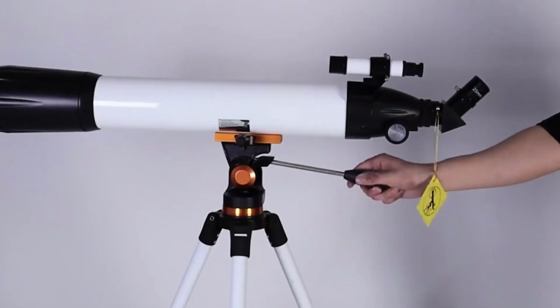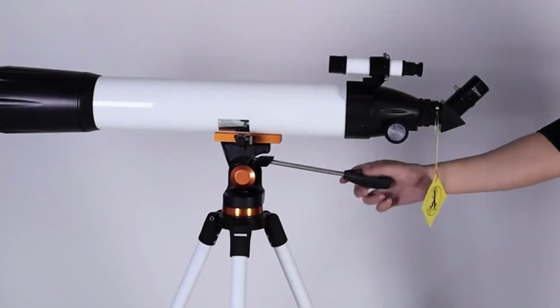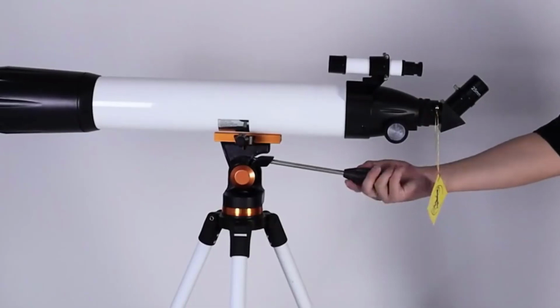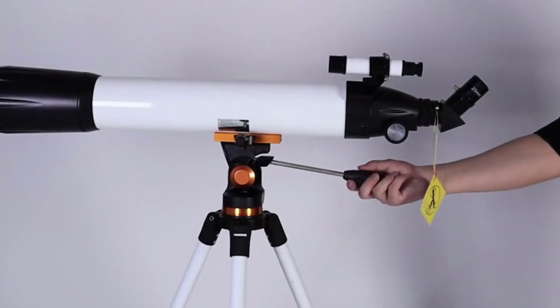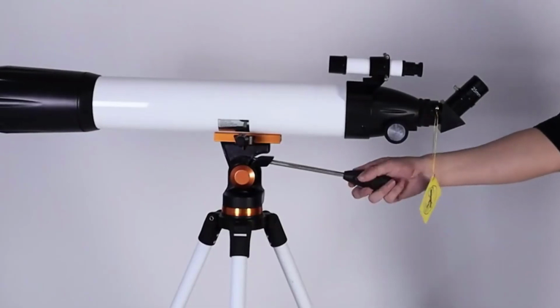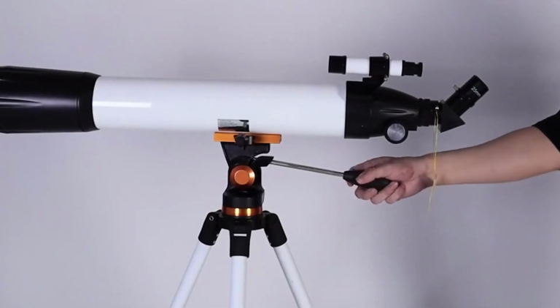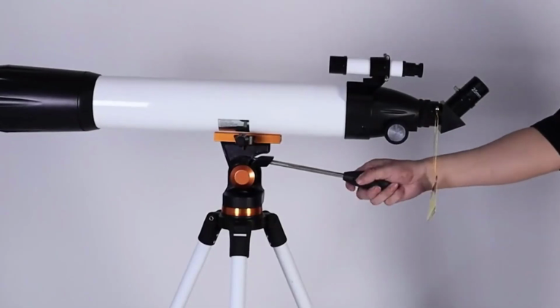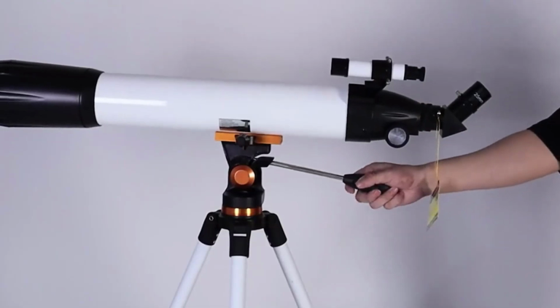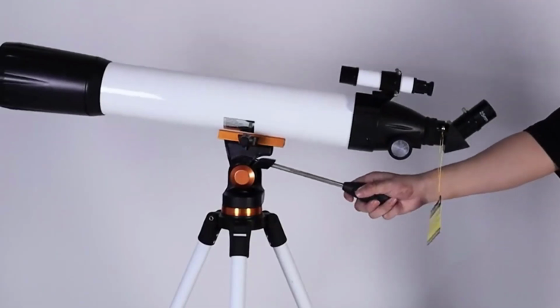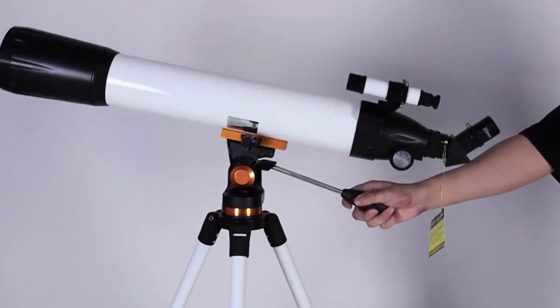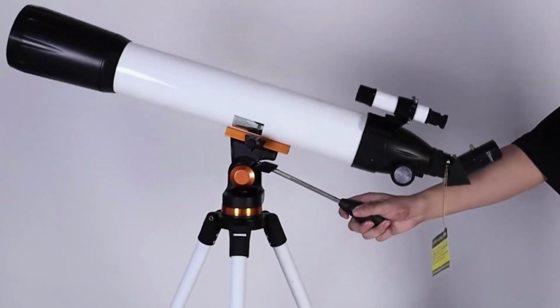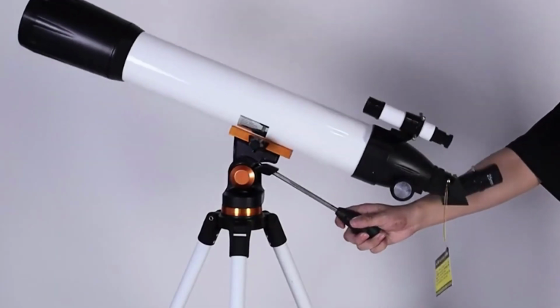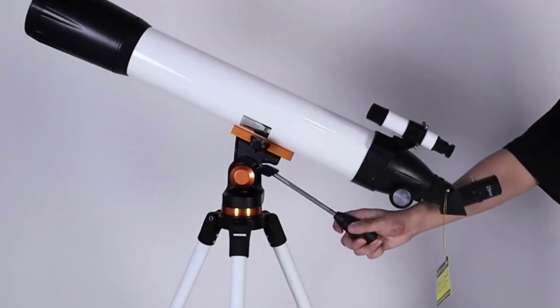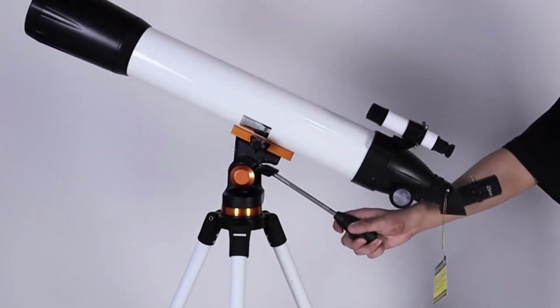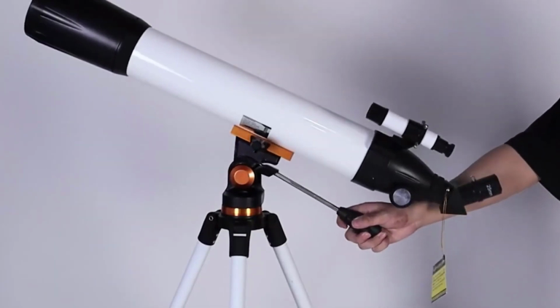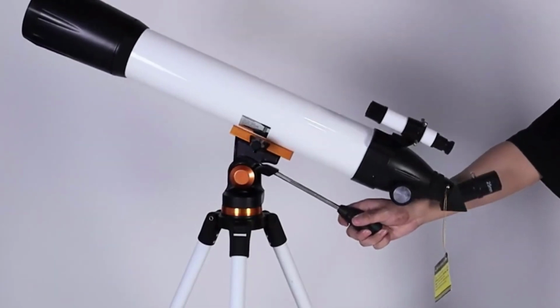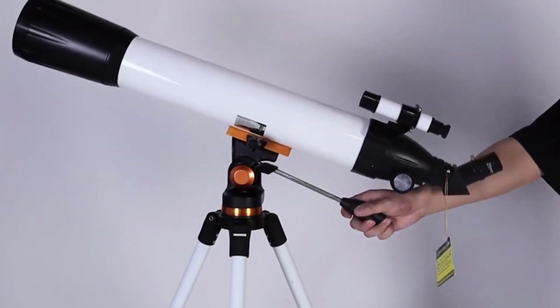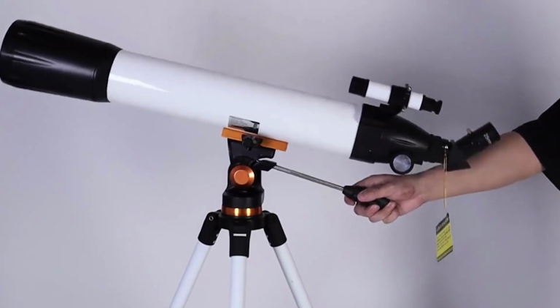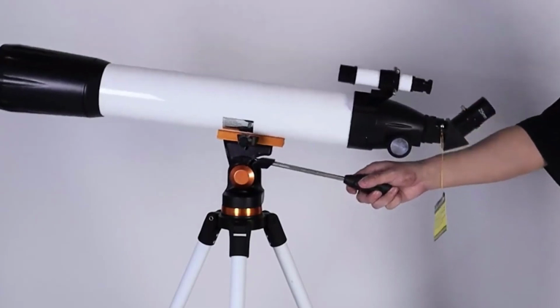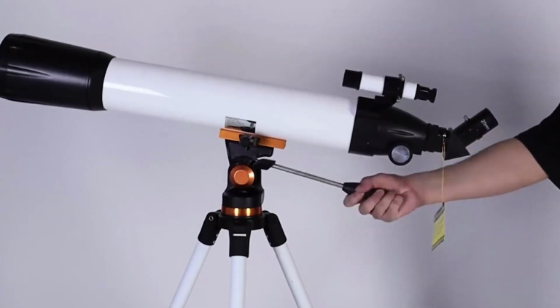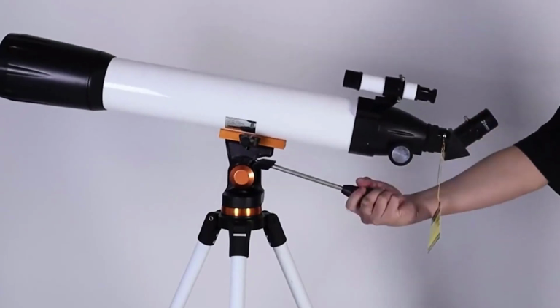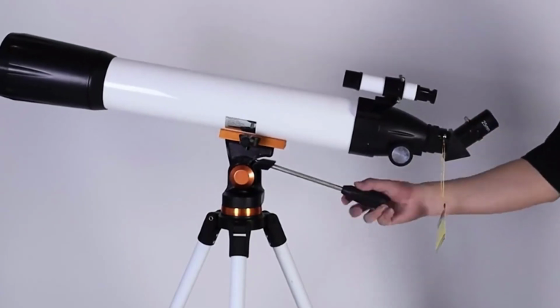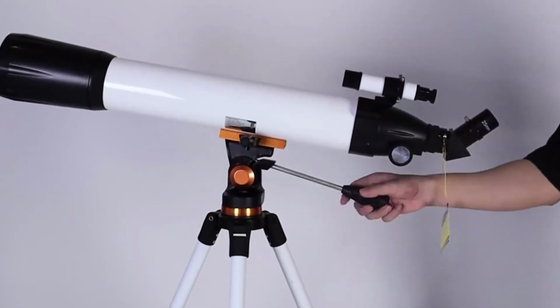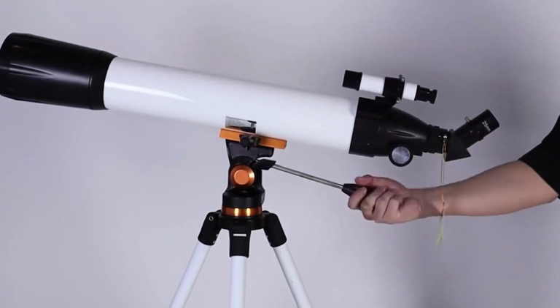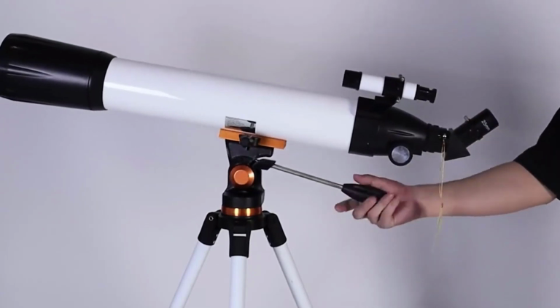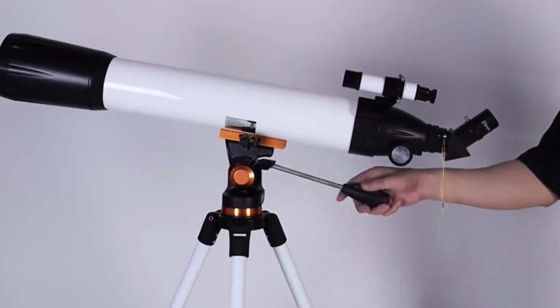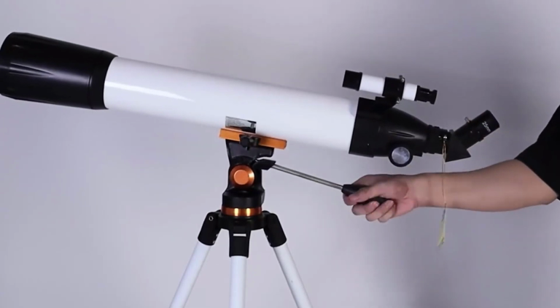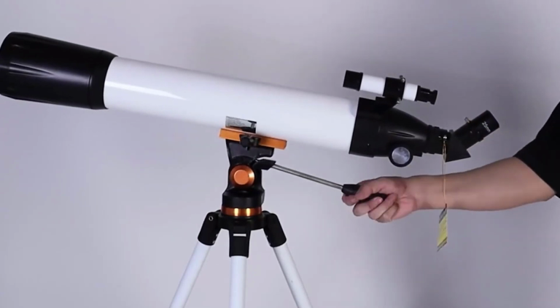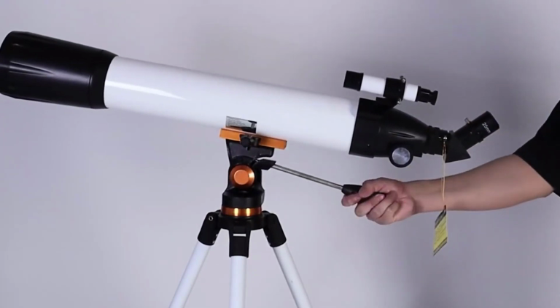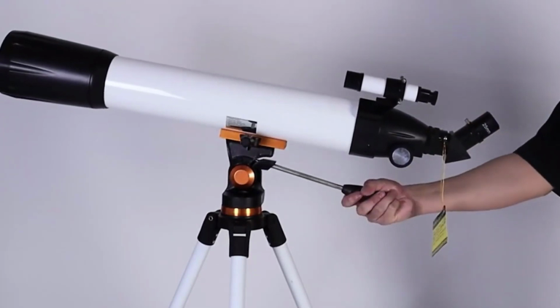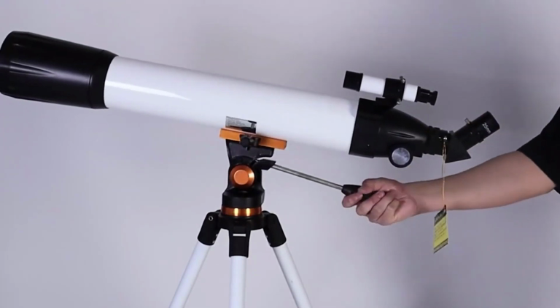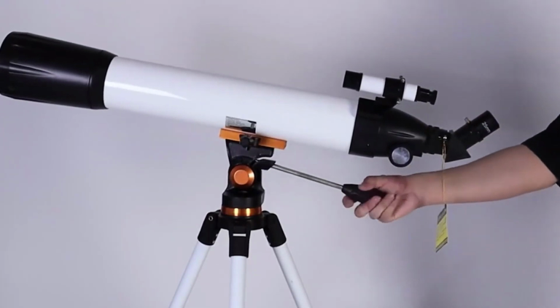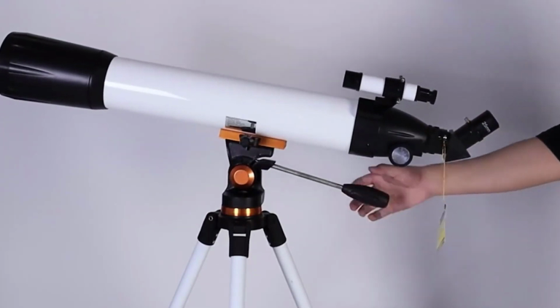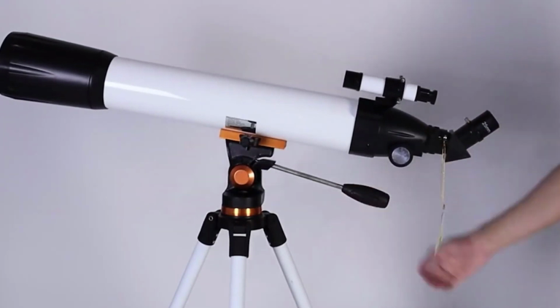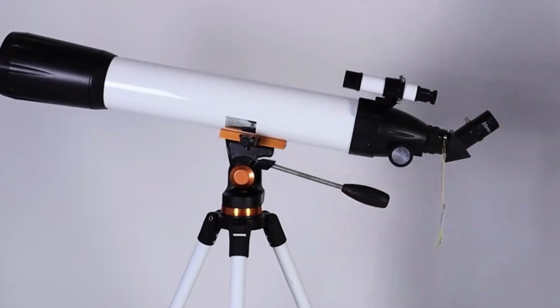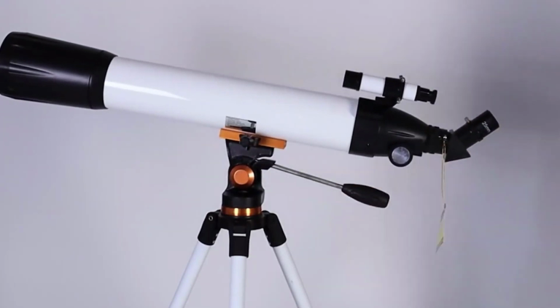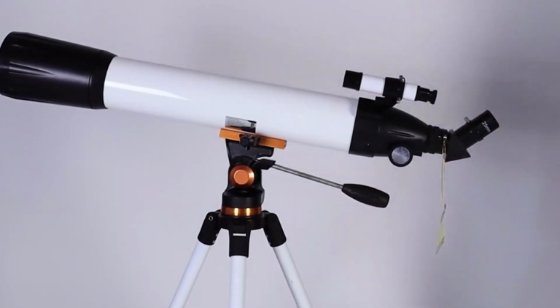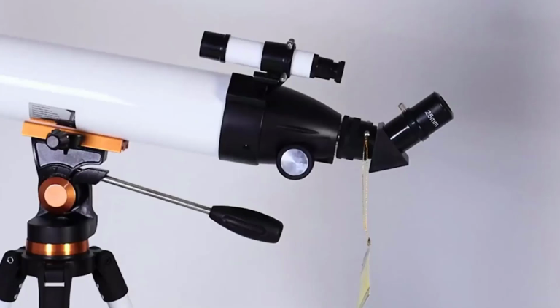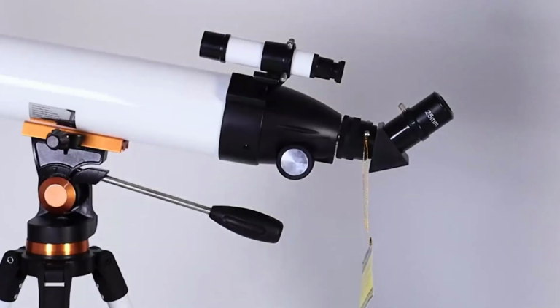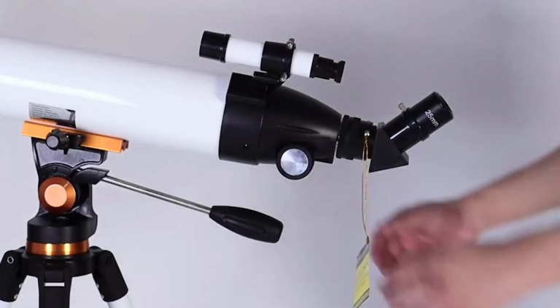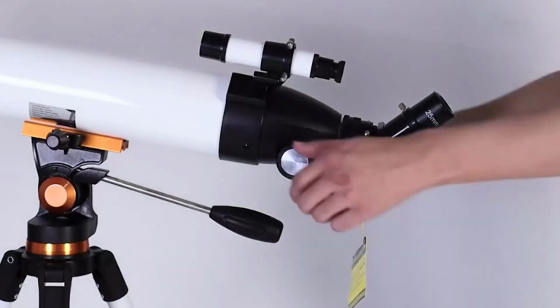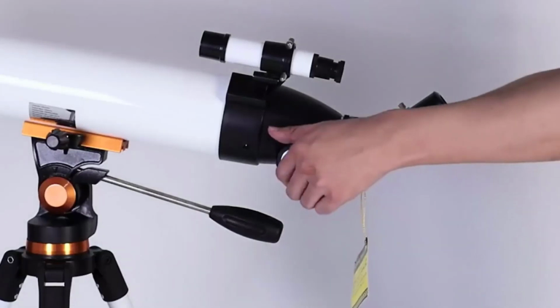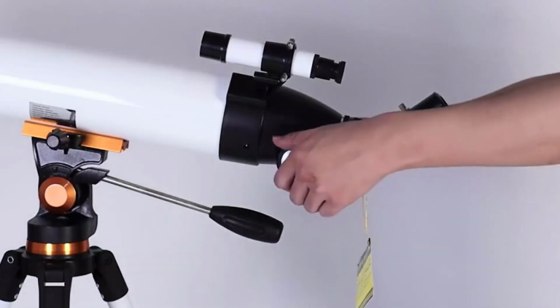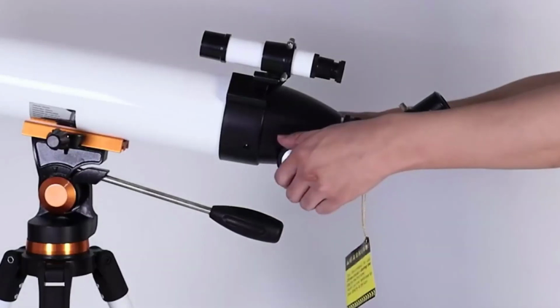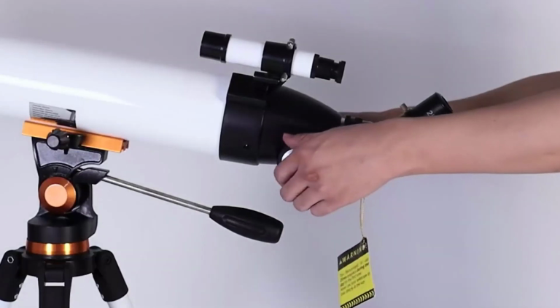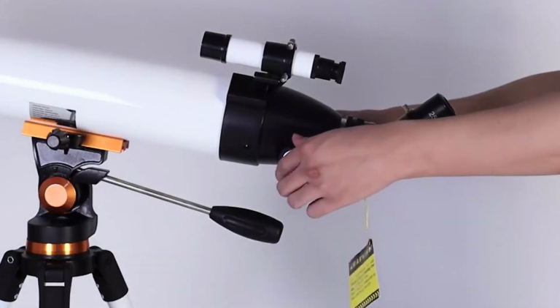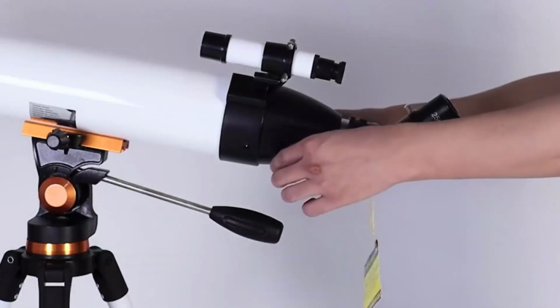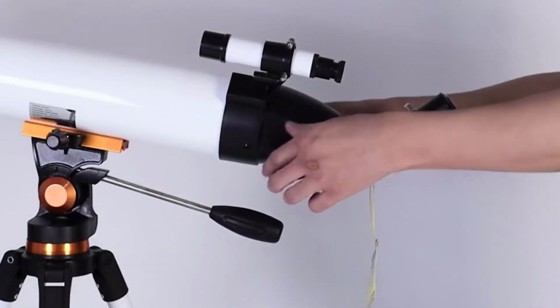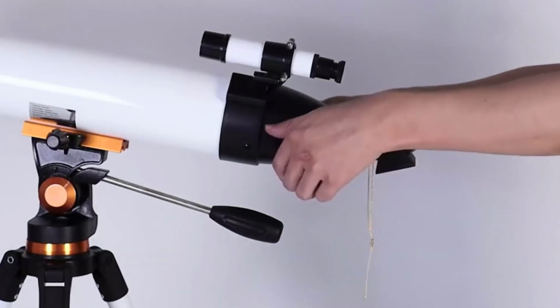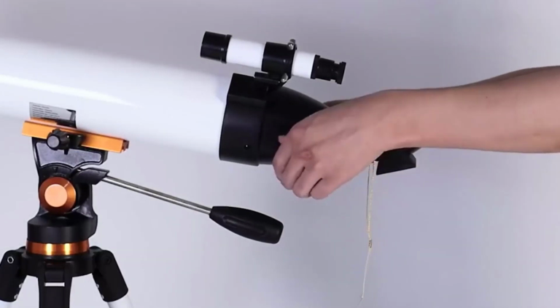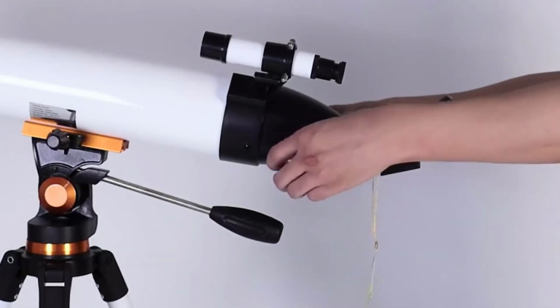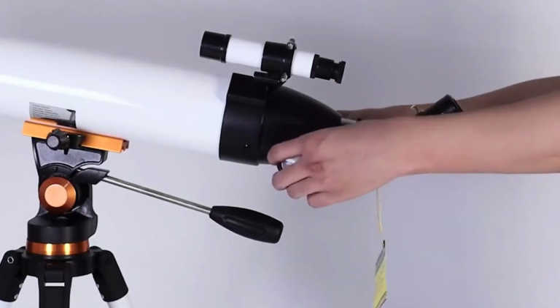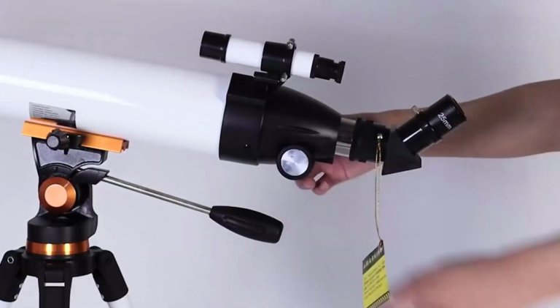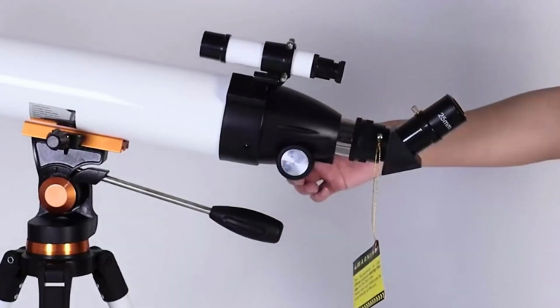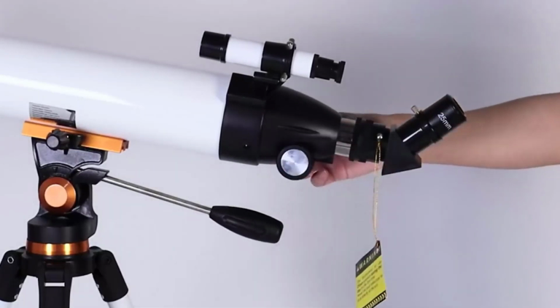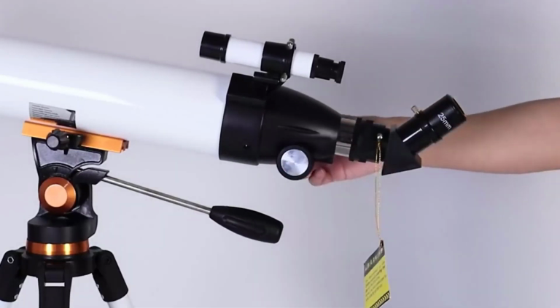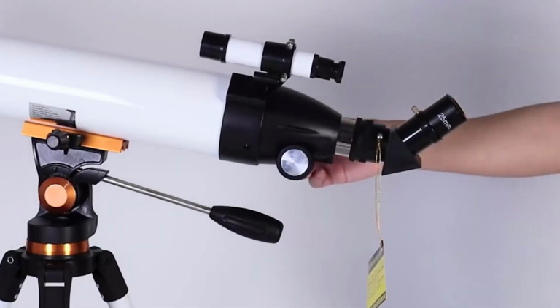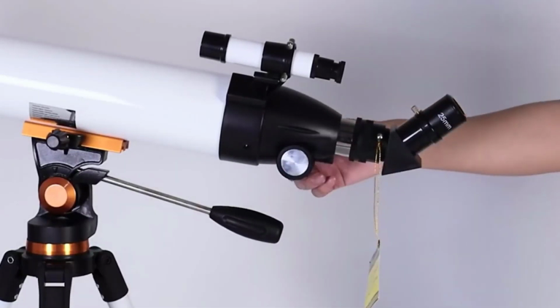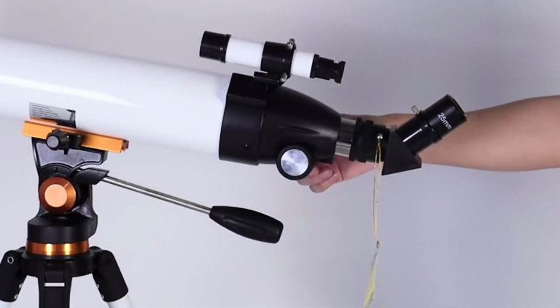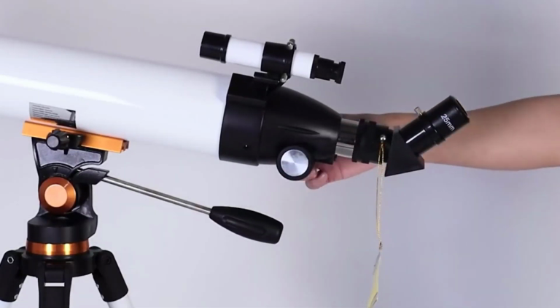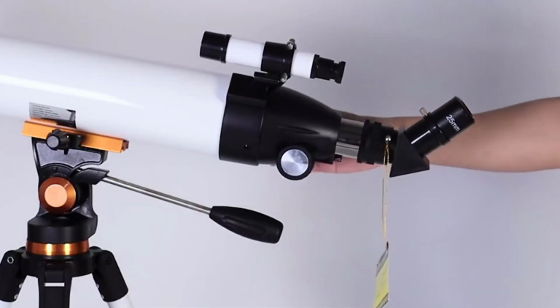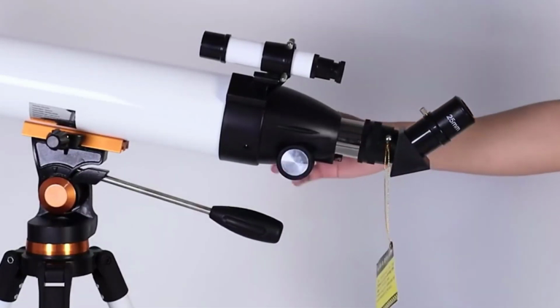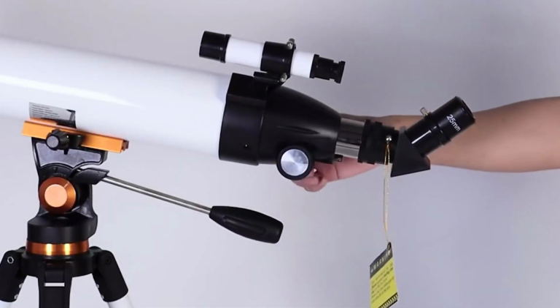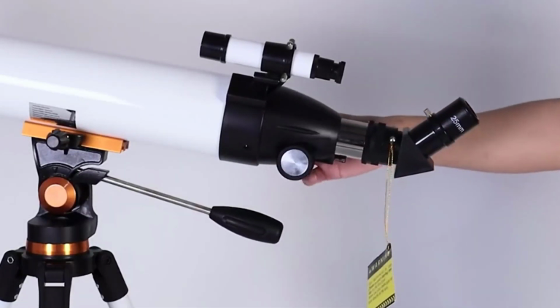If you're out for a solid telescope, steady images, and an overall value for your money, go for the Abotech Telescope.